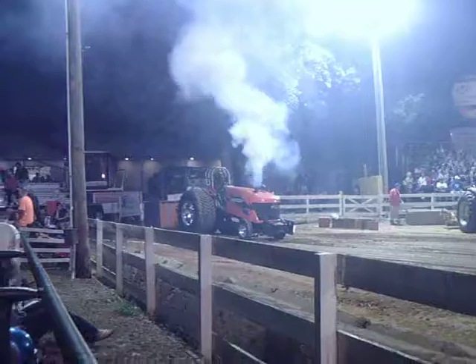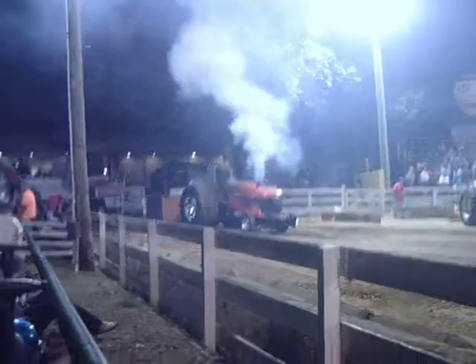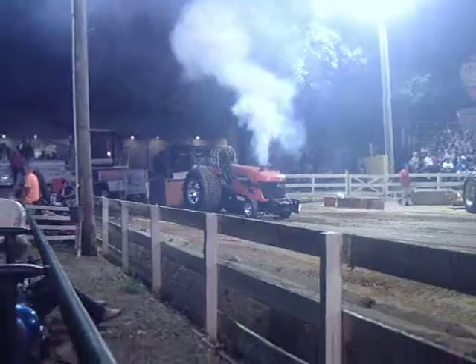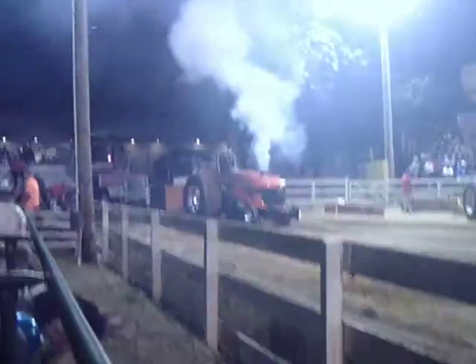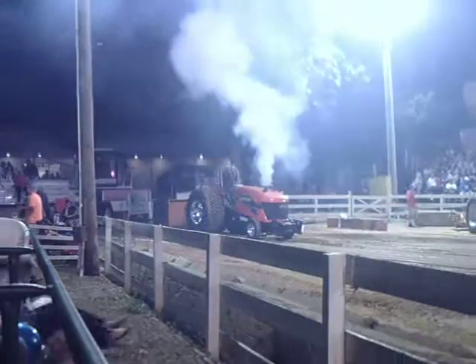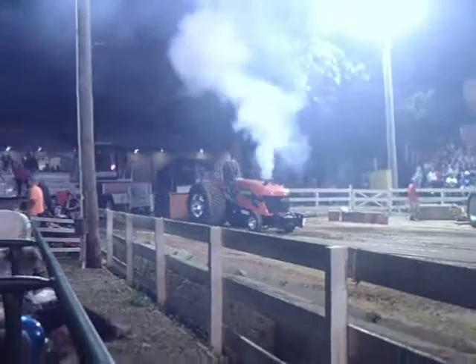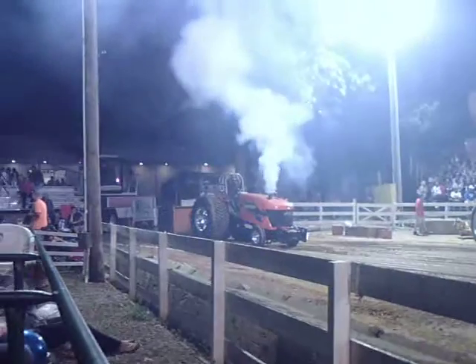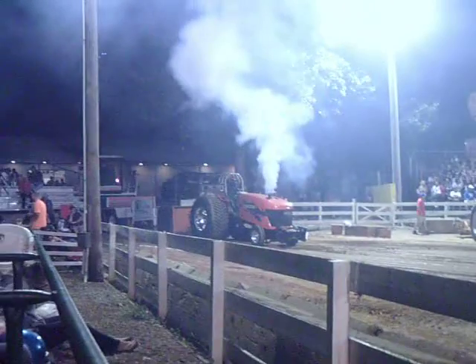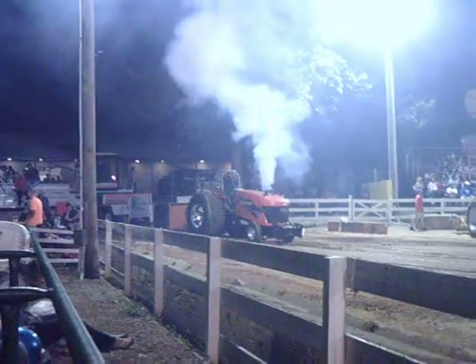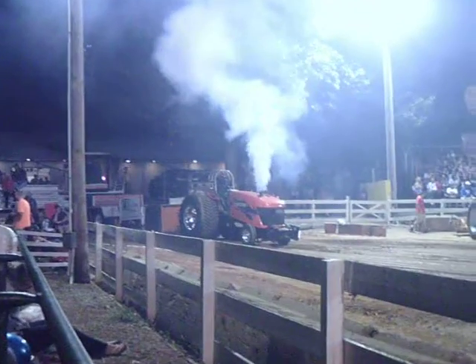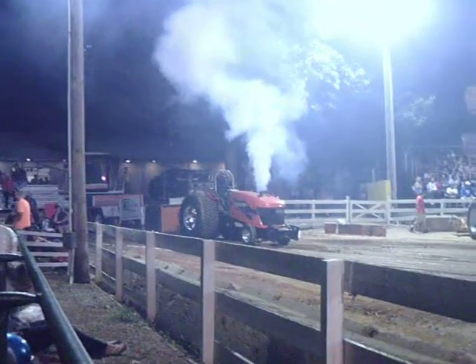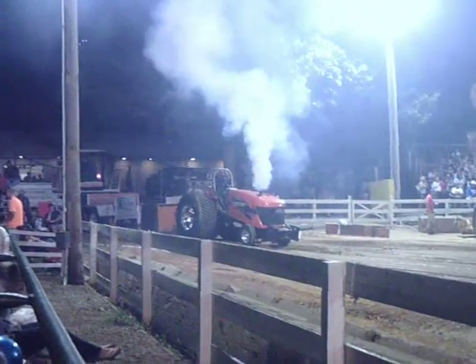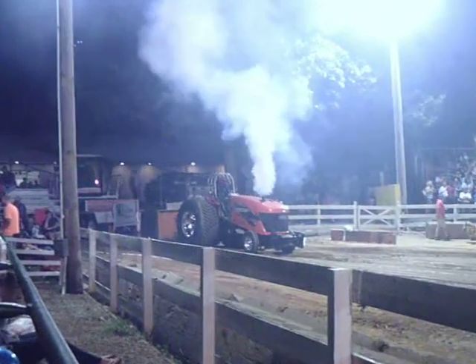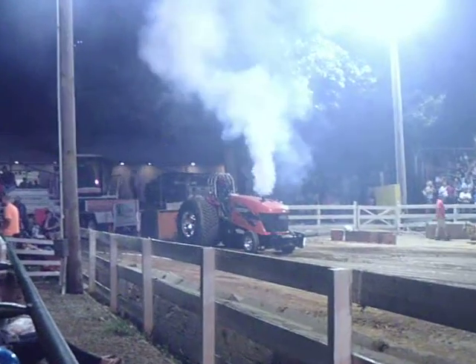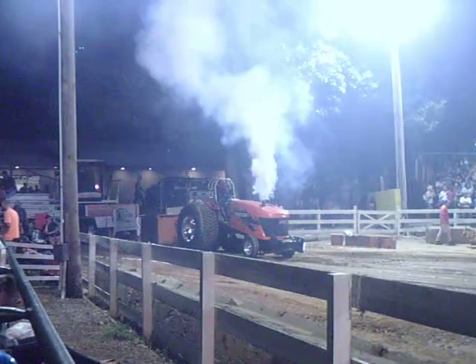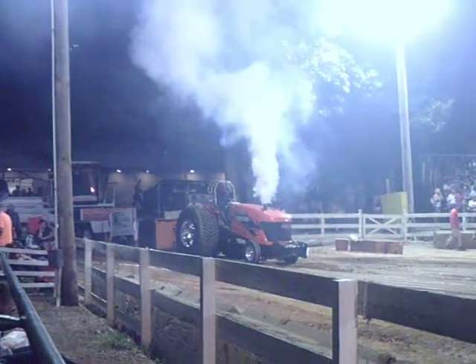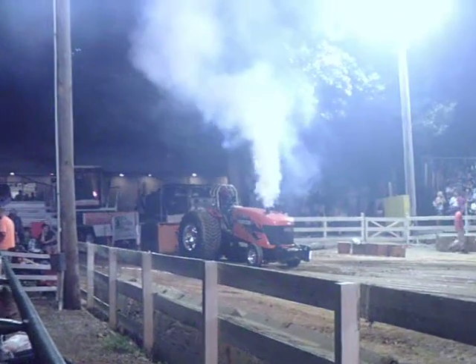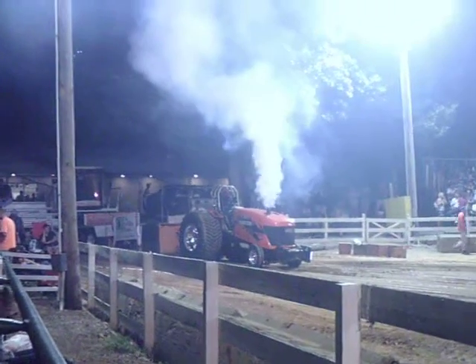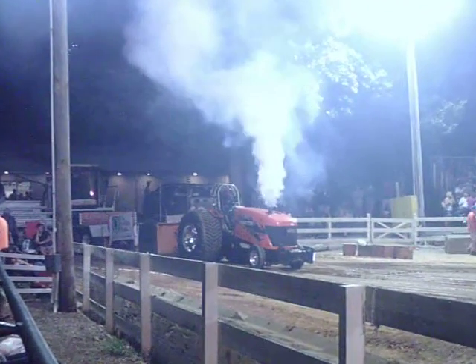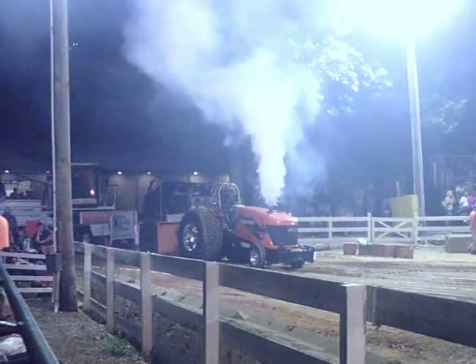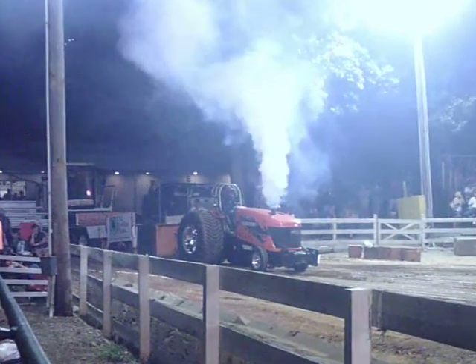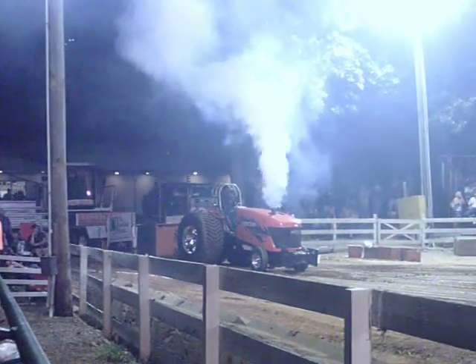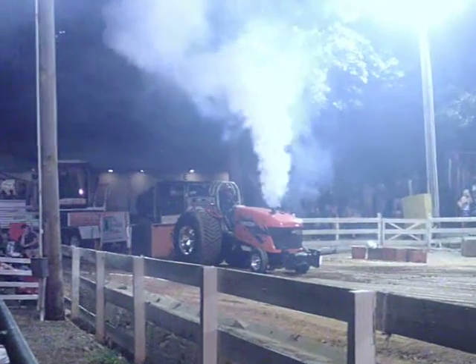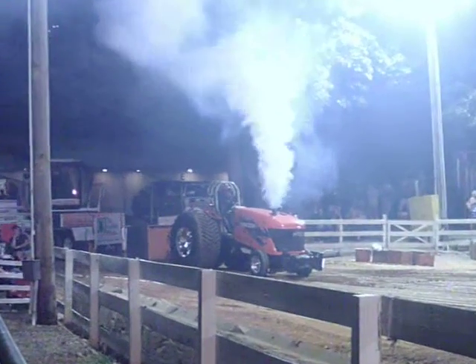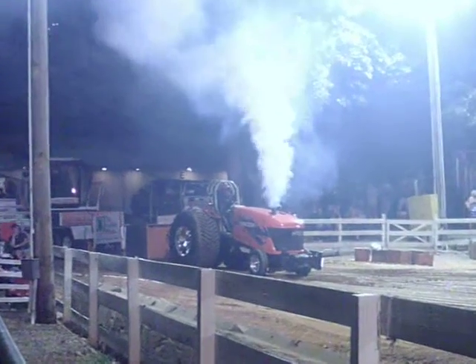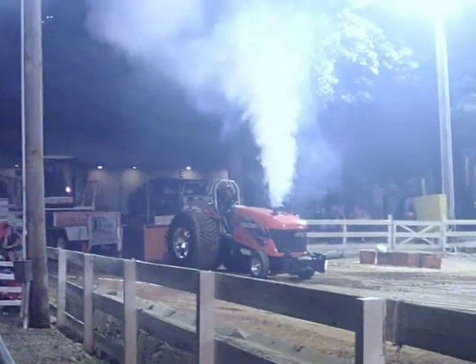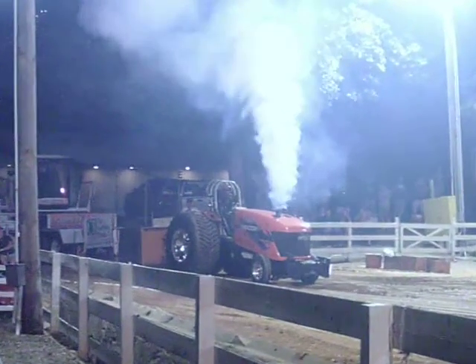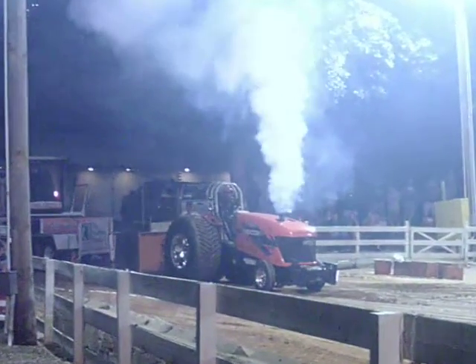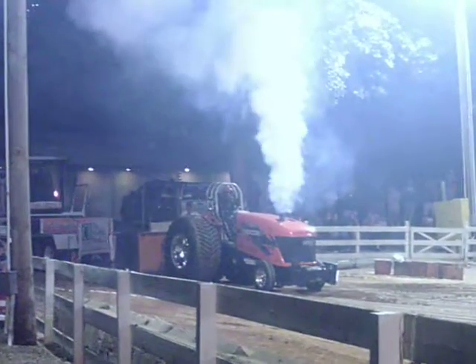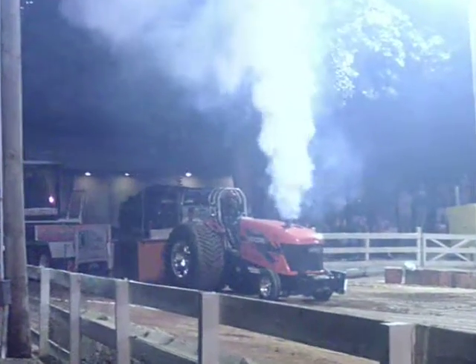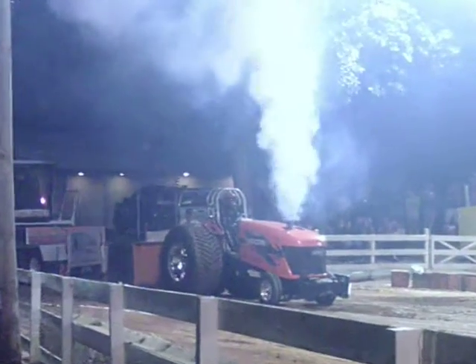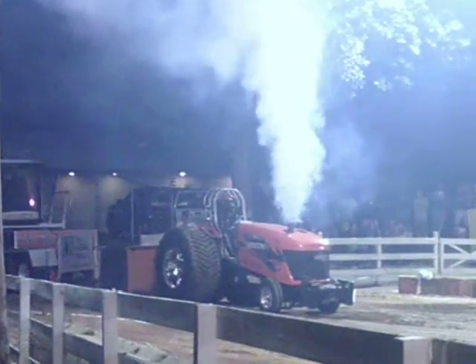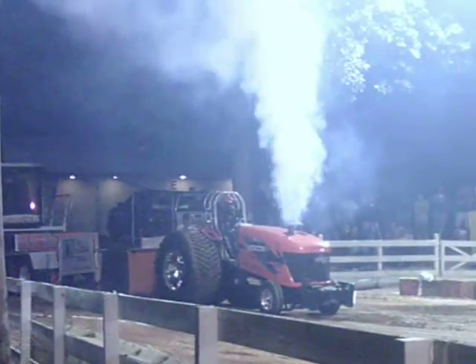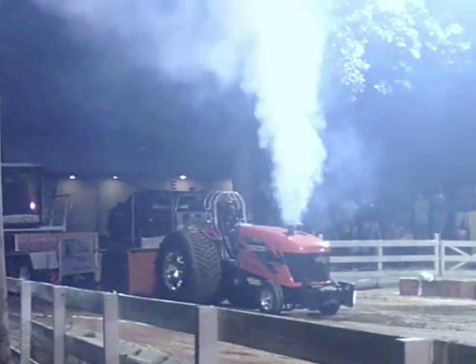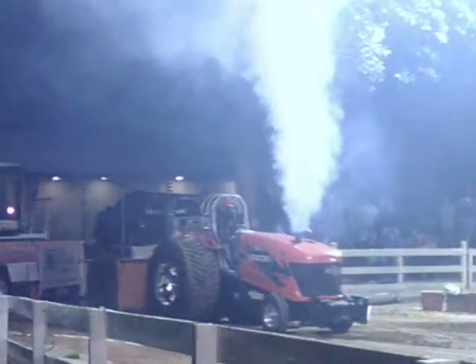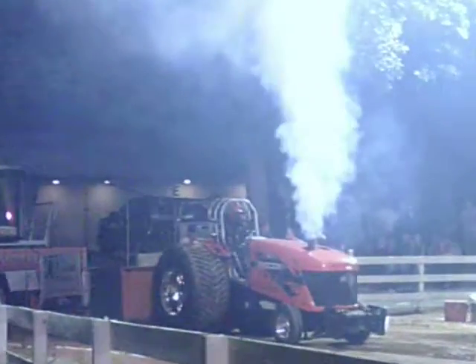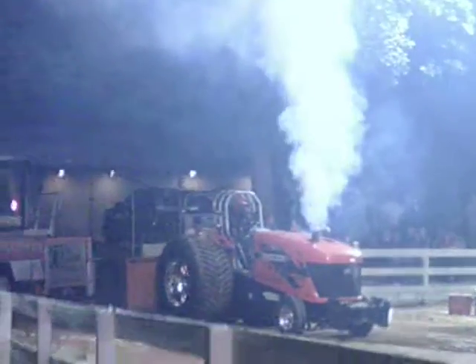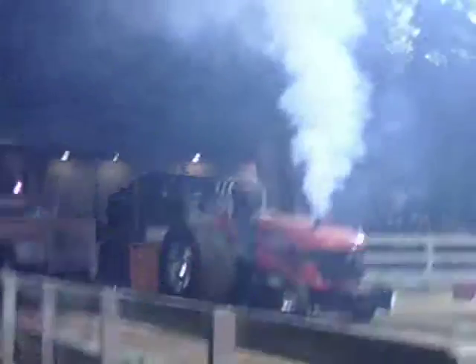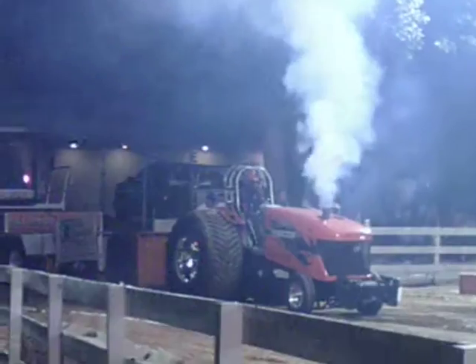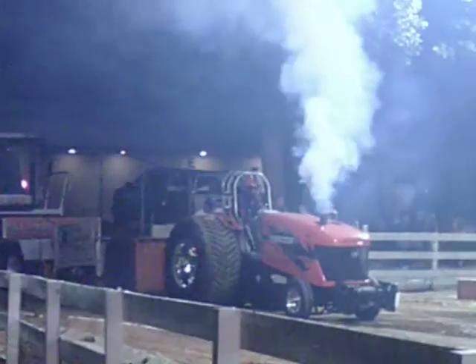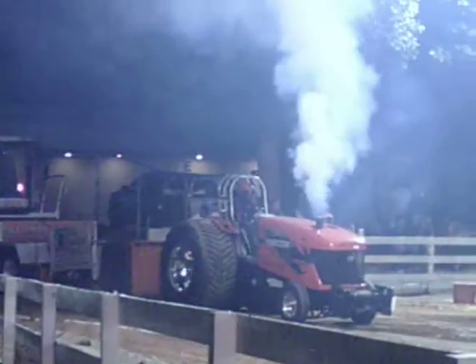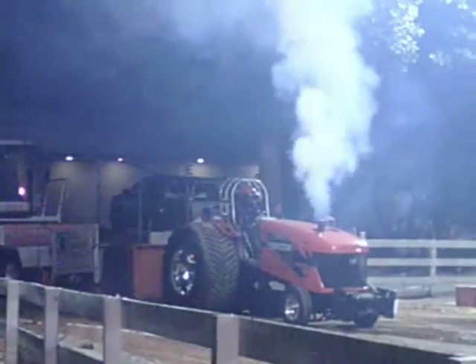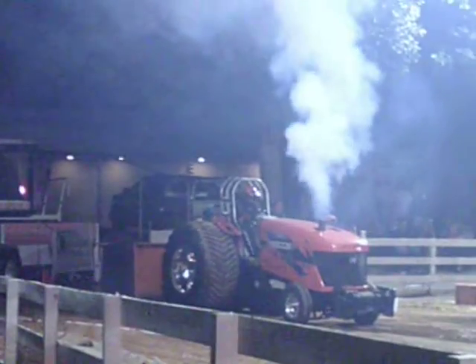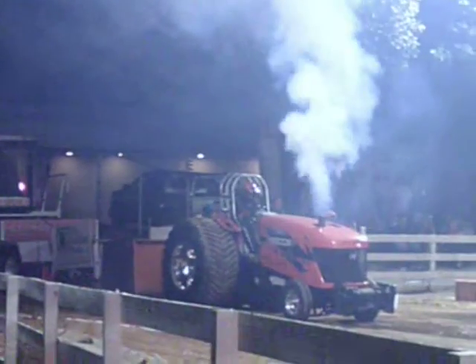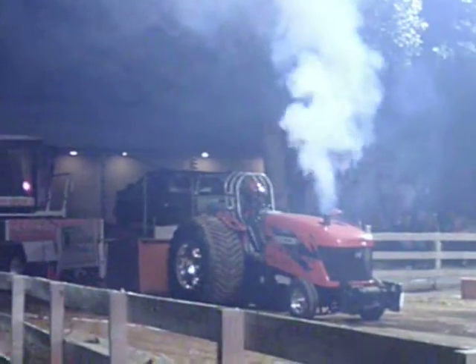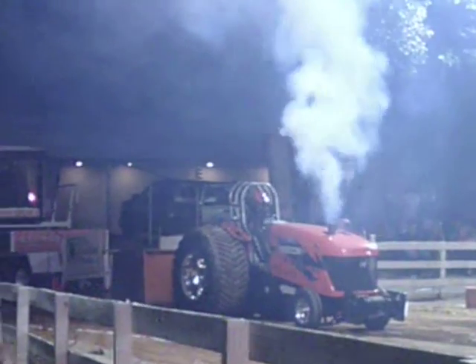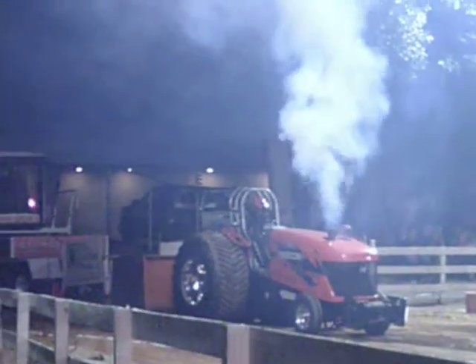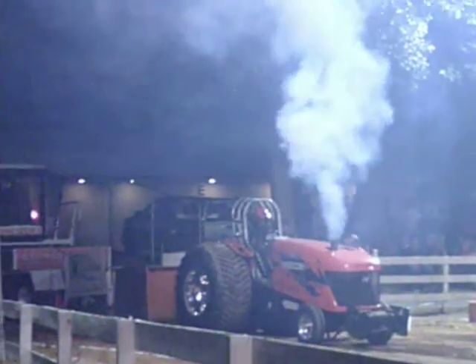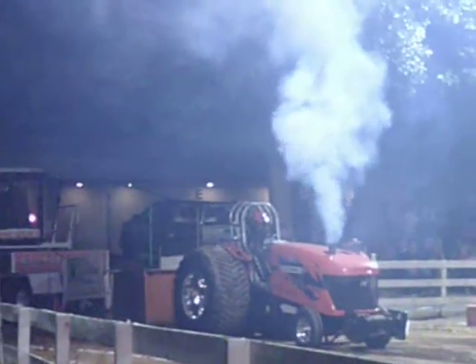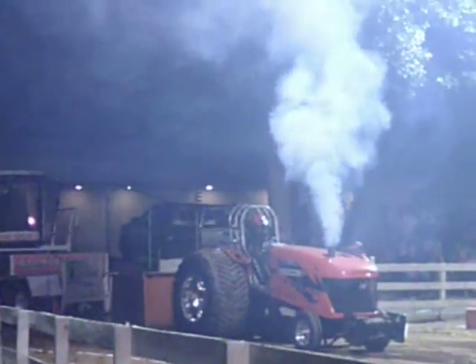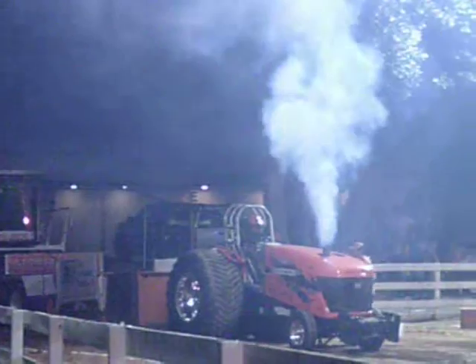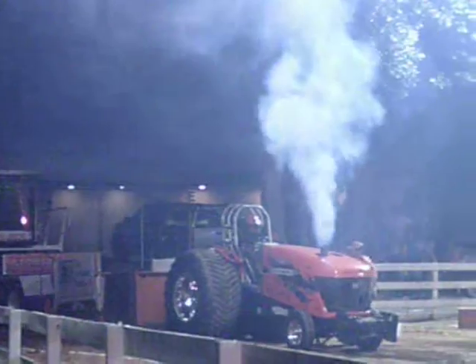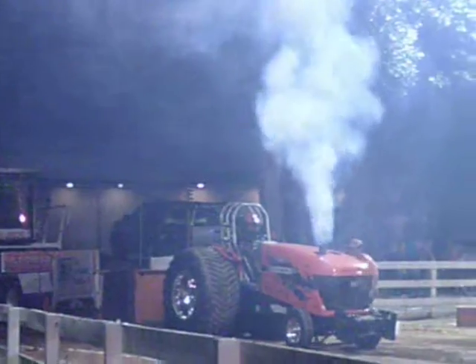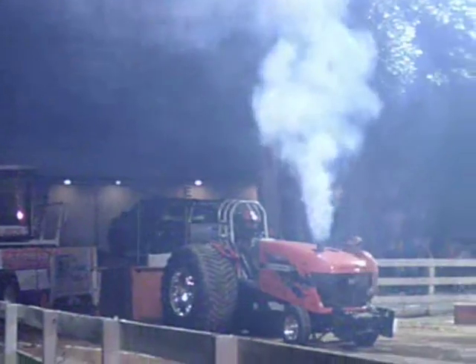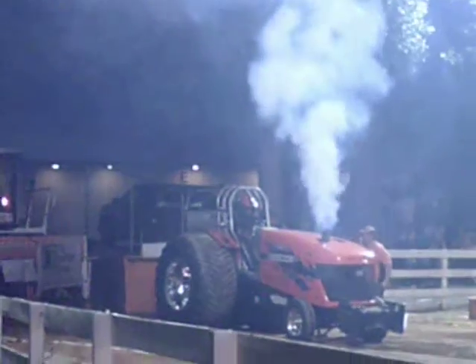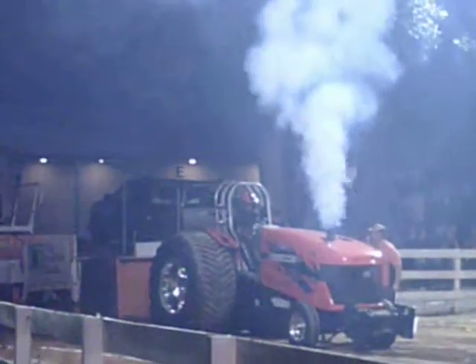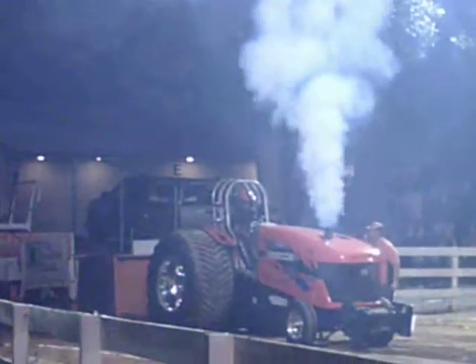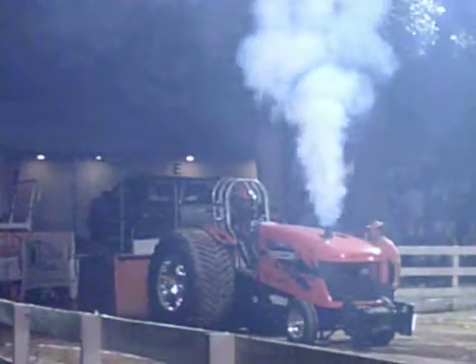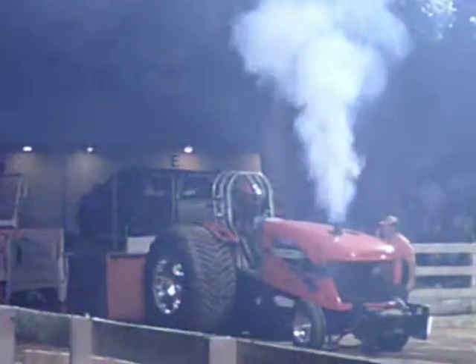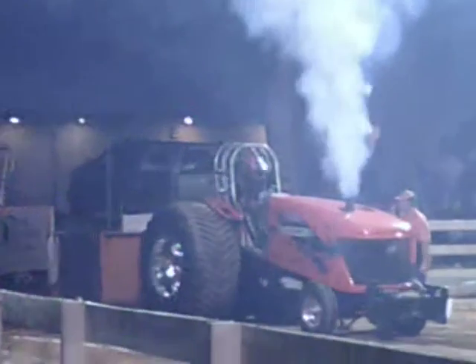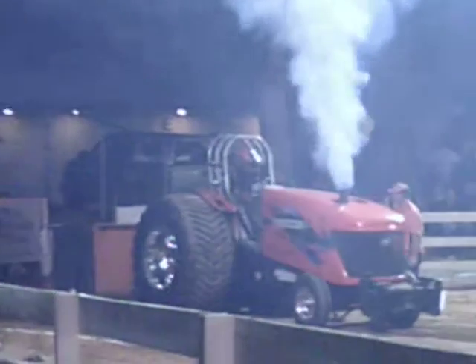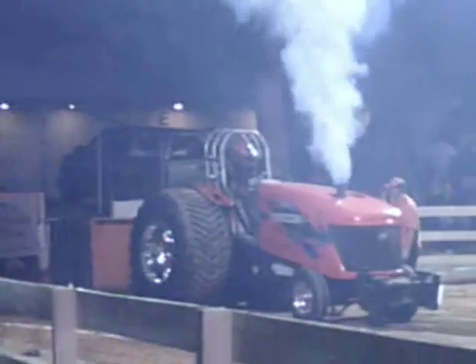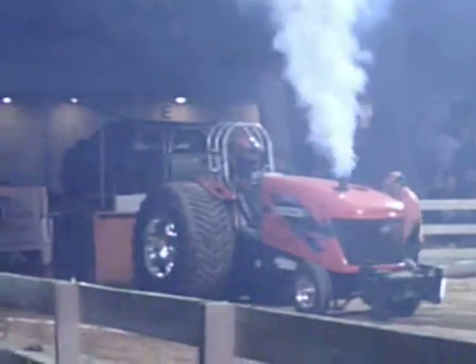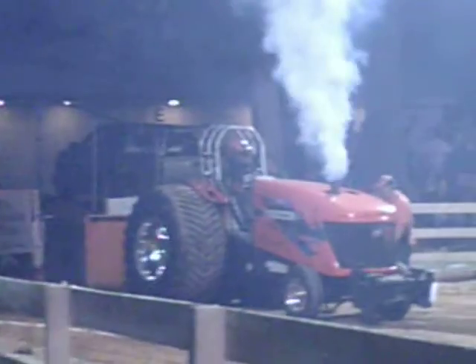We're back in the pit area, great variety, and we start to think about this class and a lot of new super stocks.